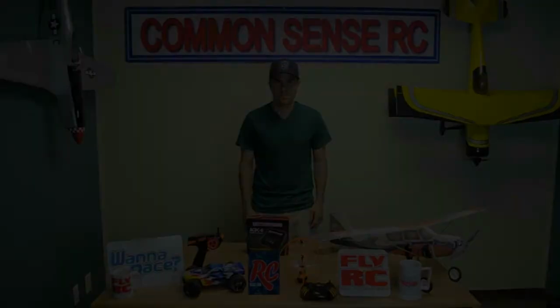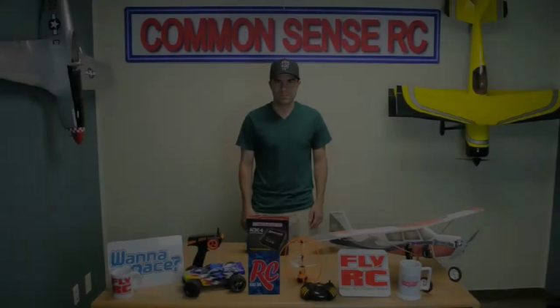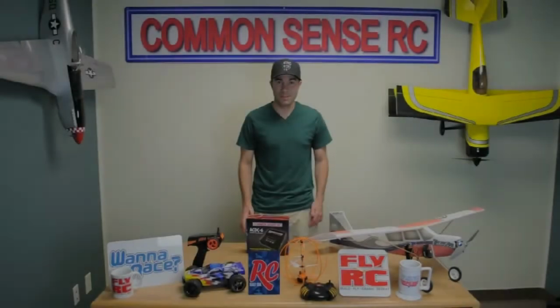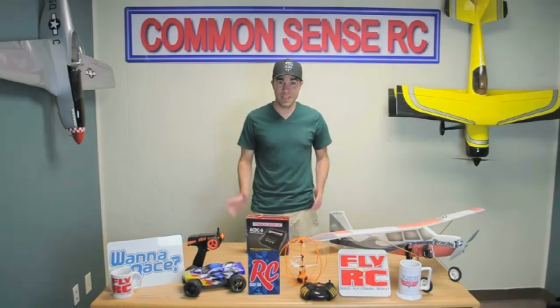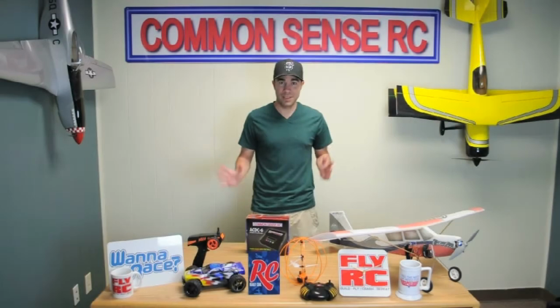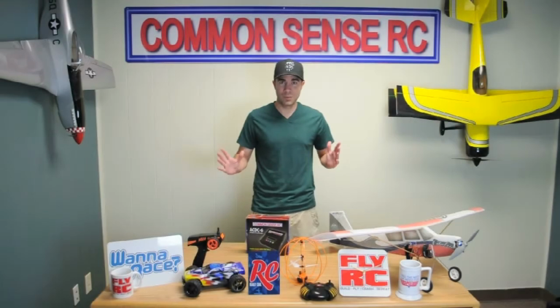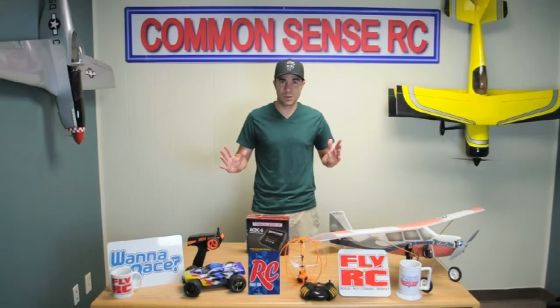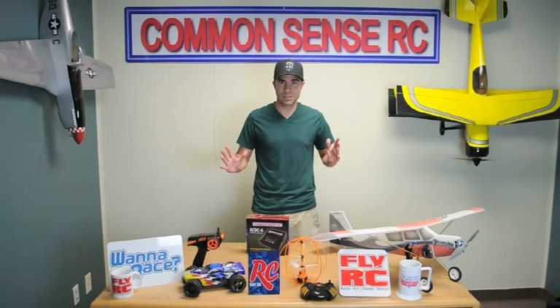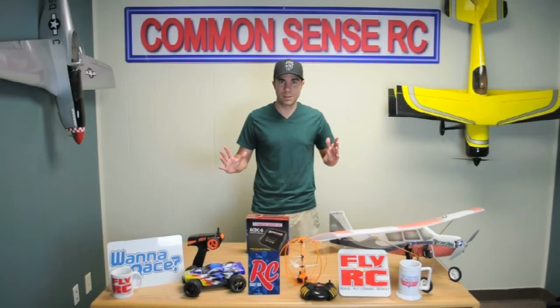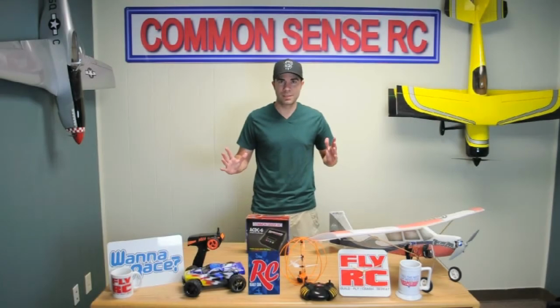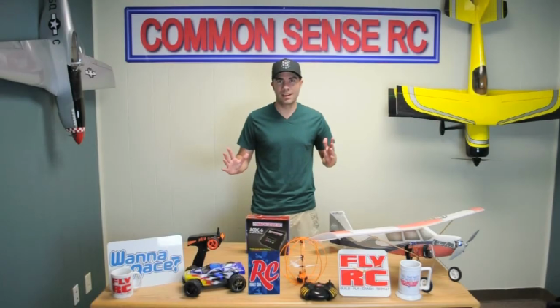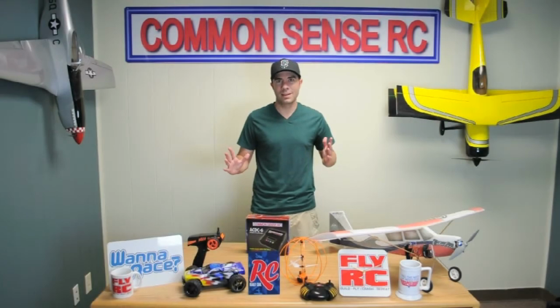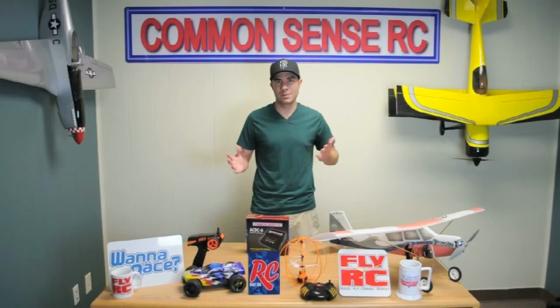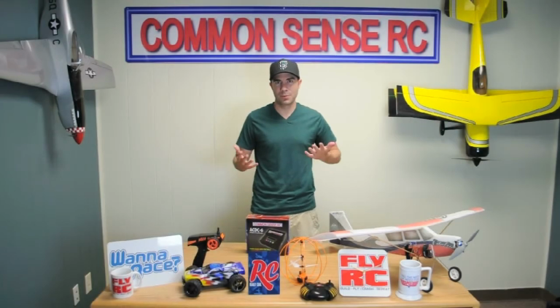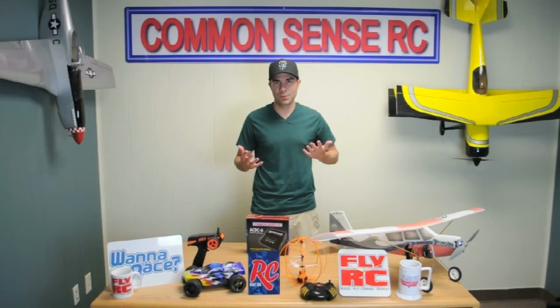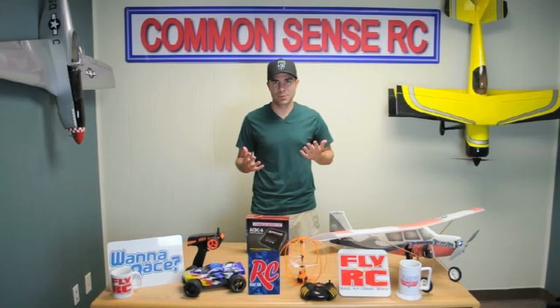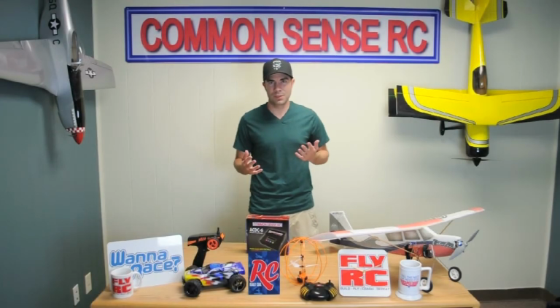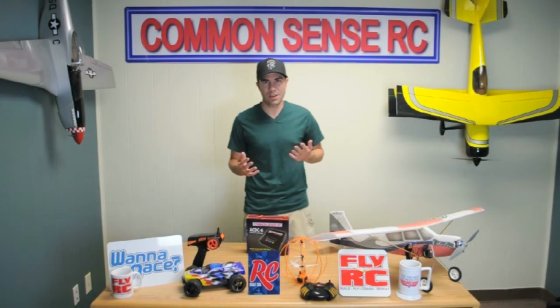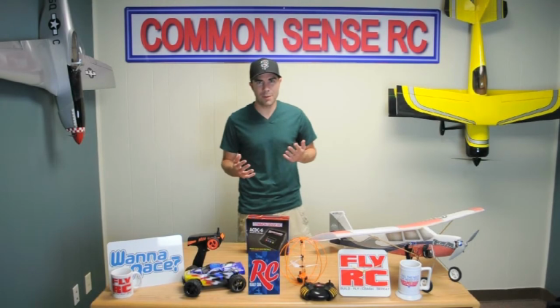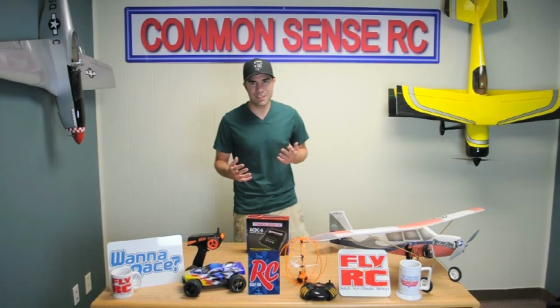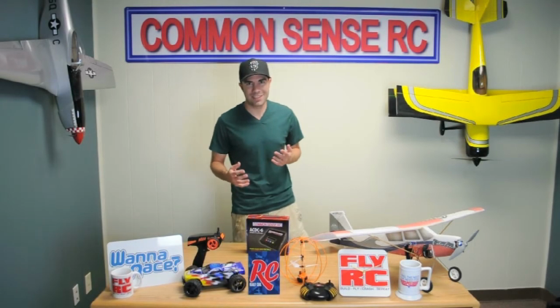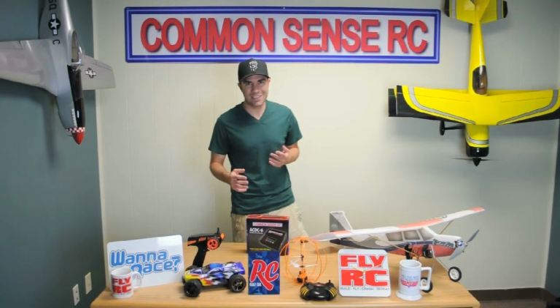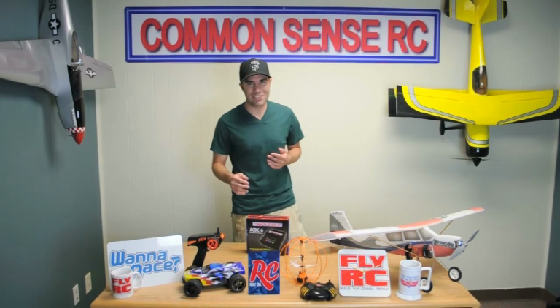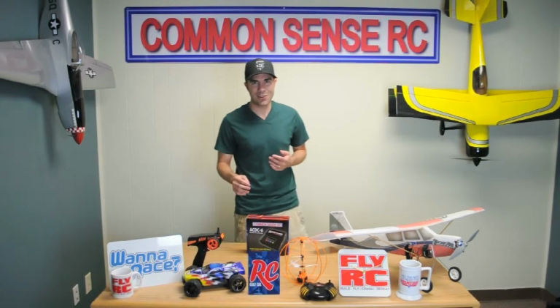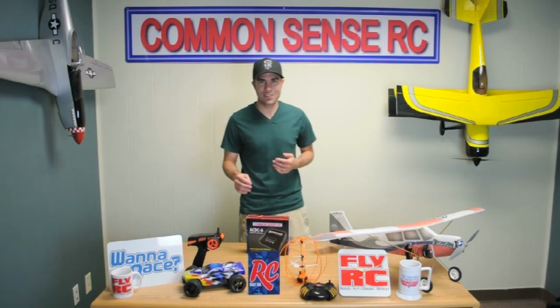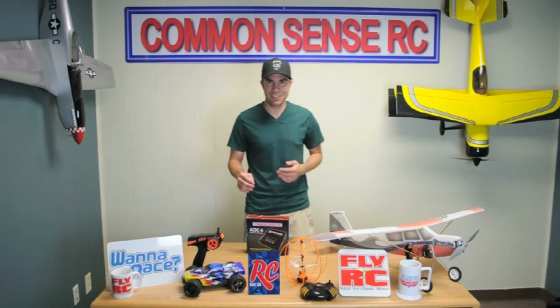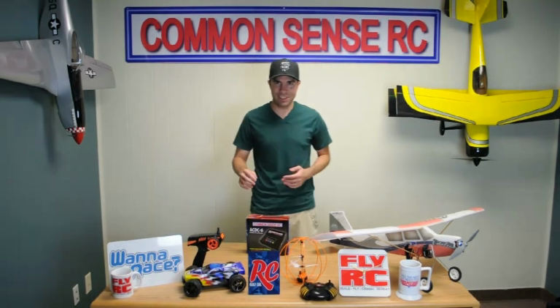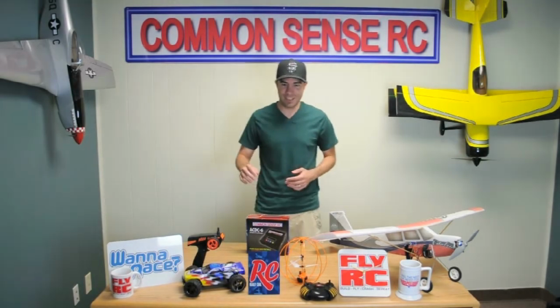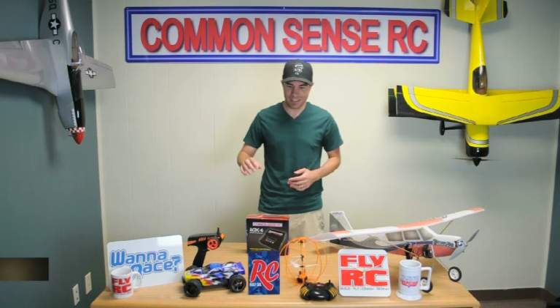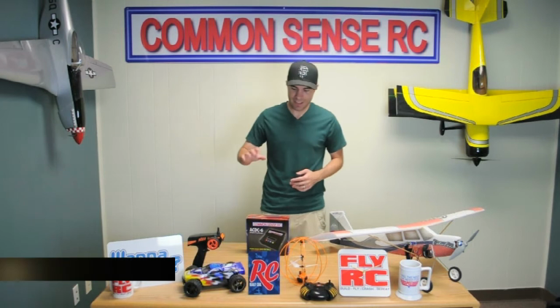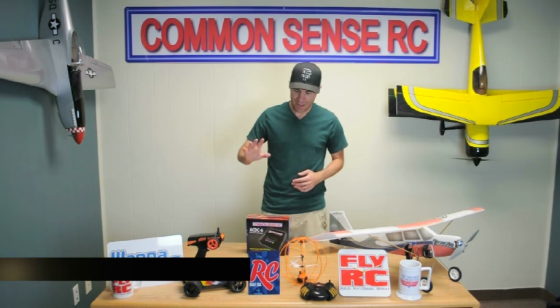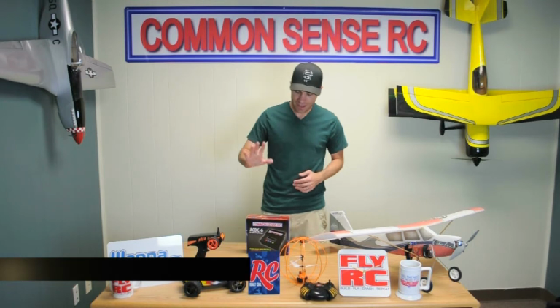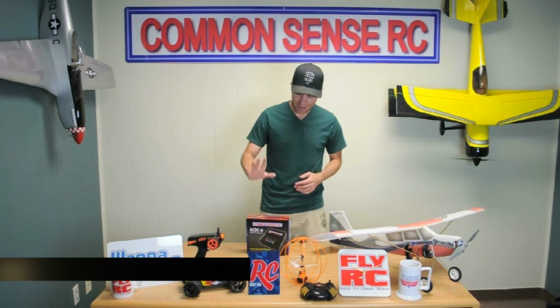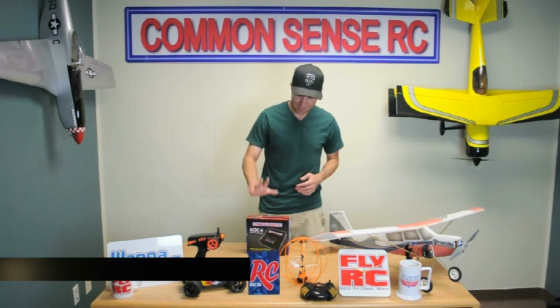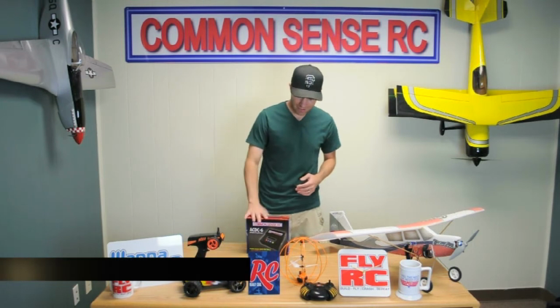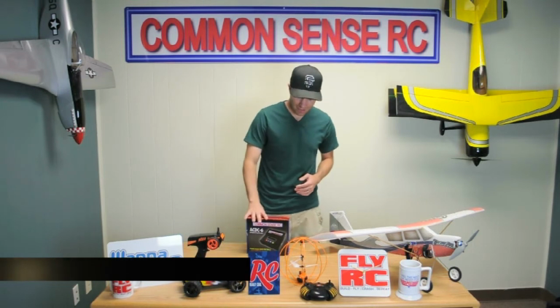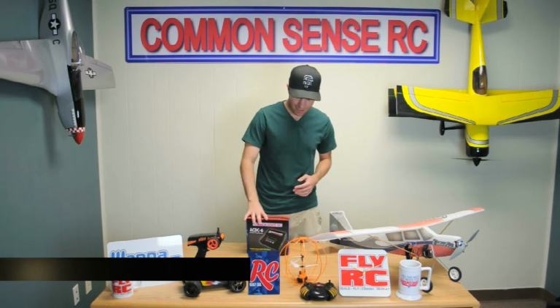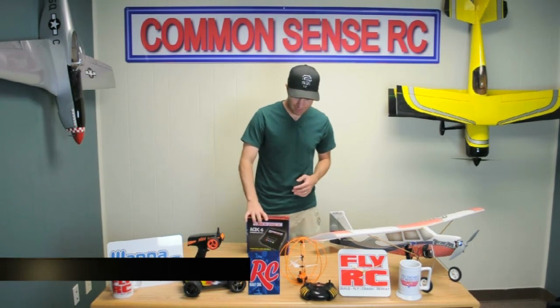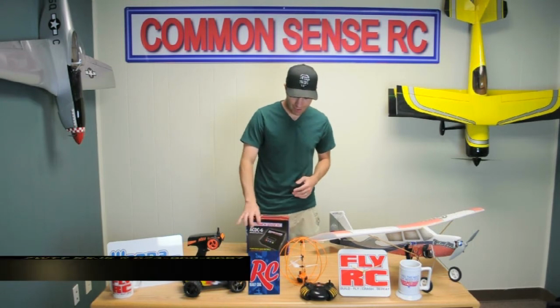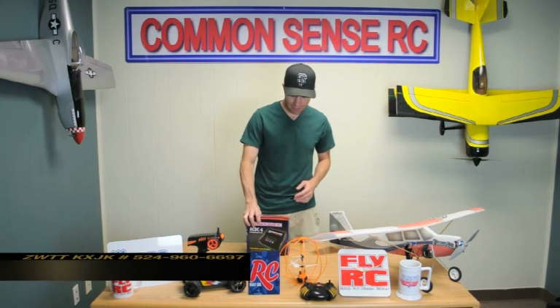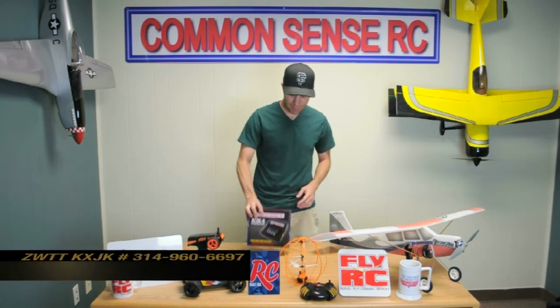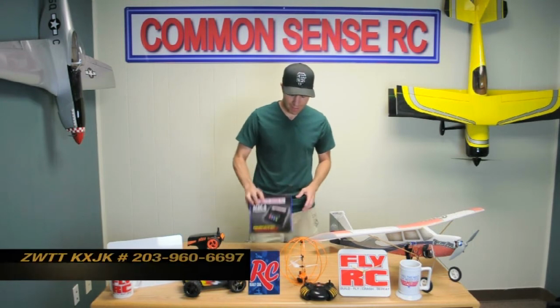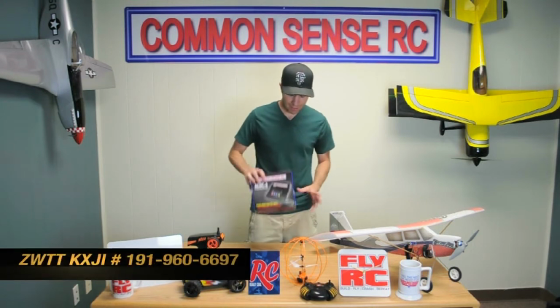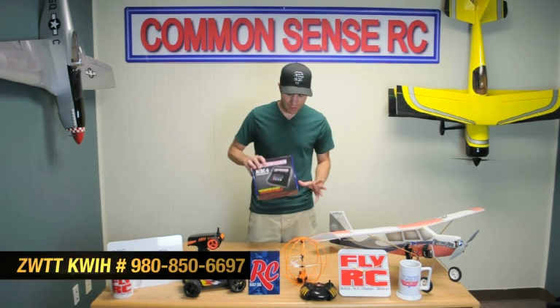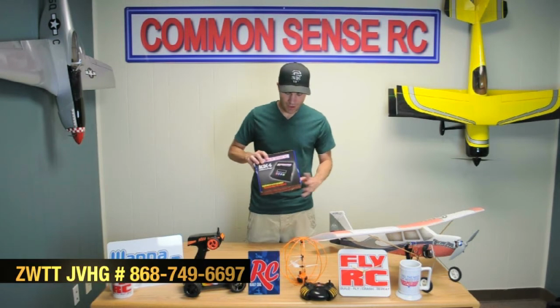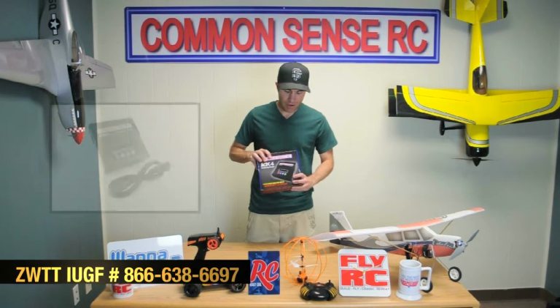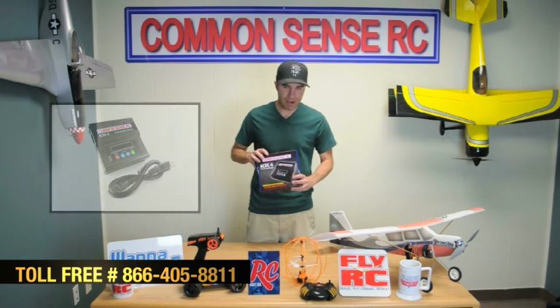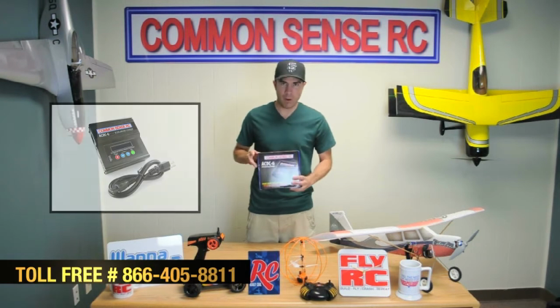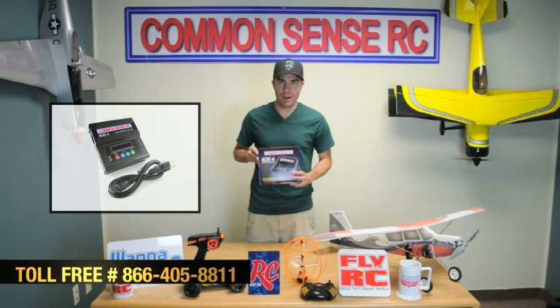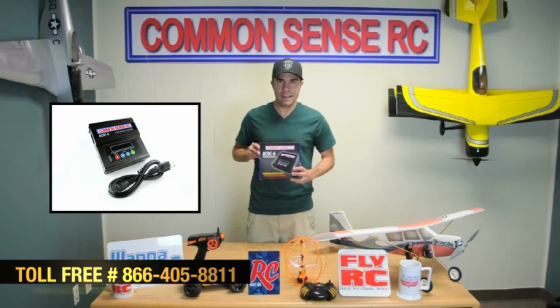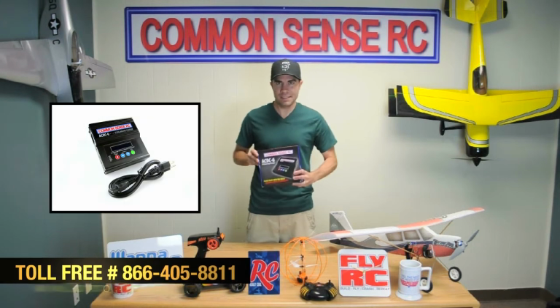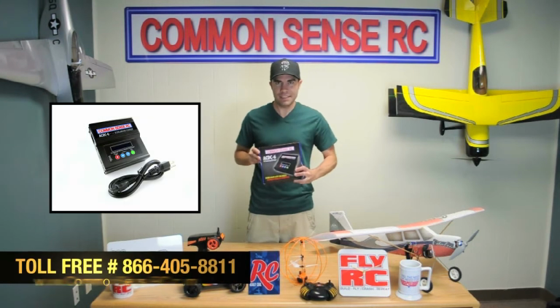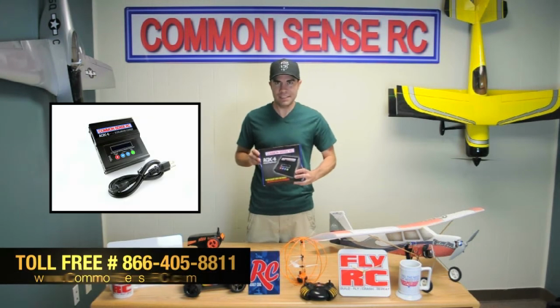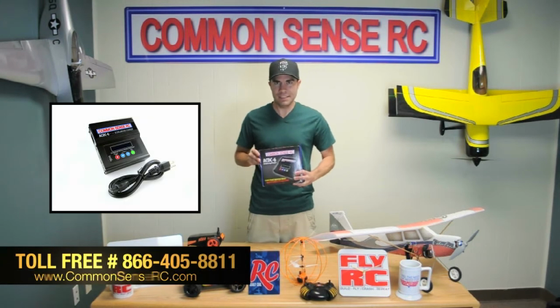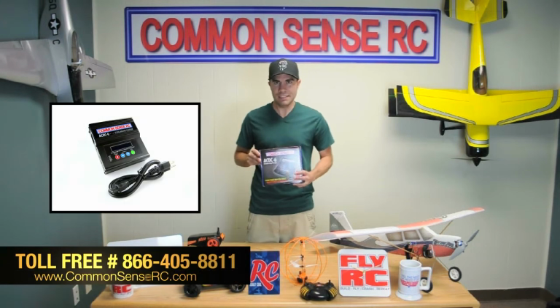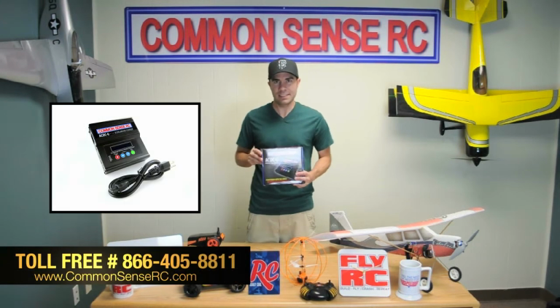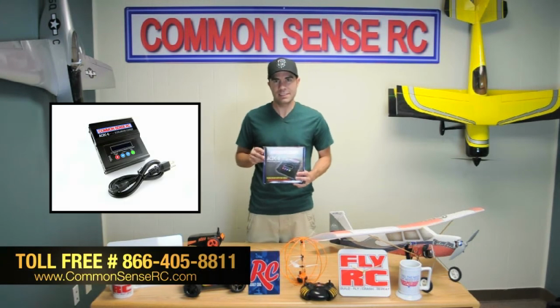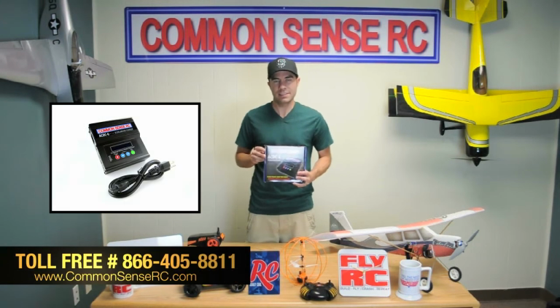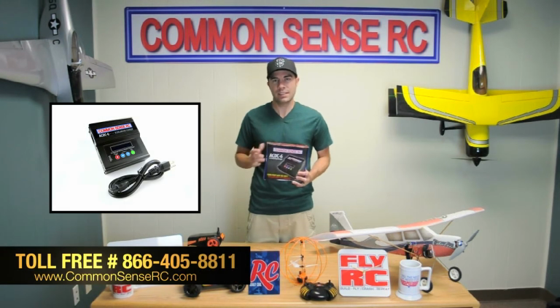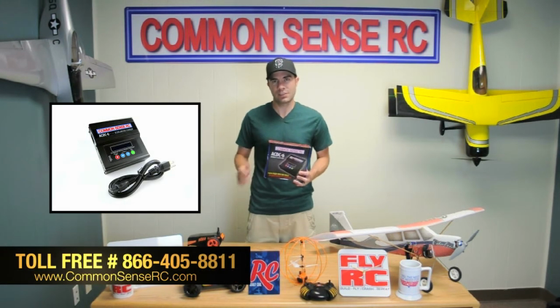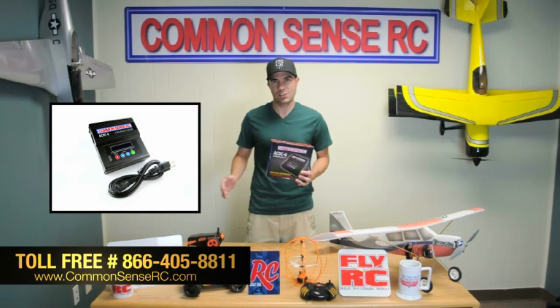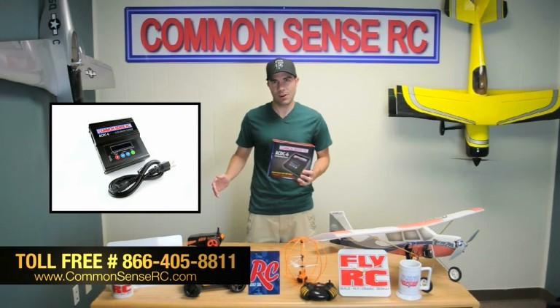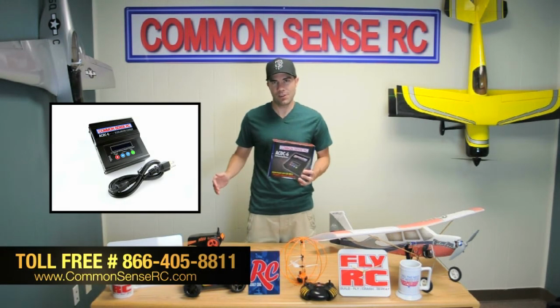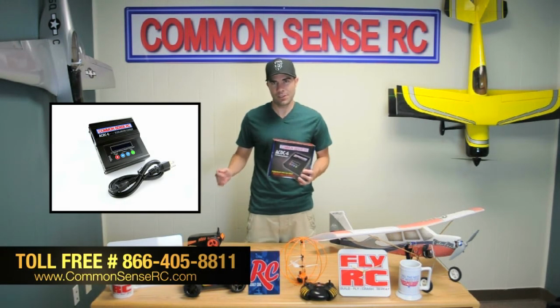Hey, what's up guys? Bruce with Common Sense RC again. This time I'm talking about our AC-DC6 charger.